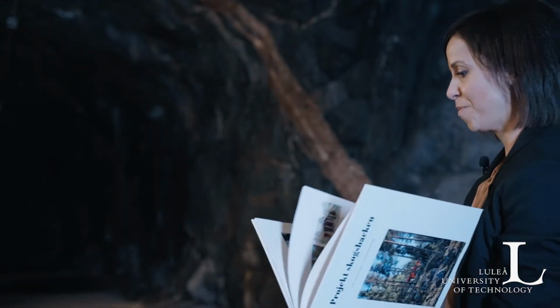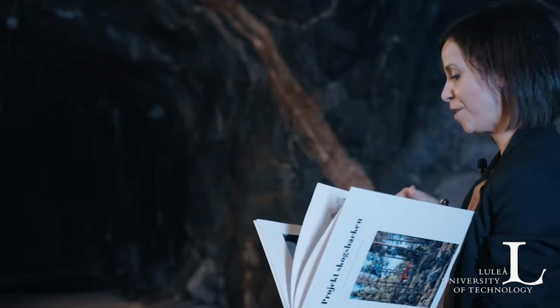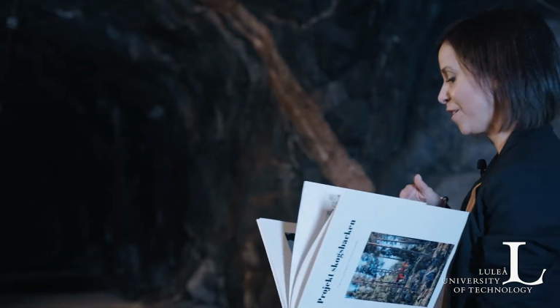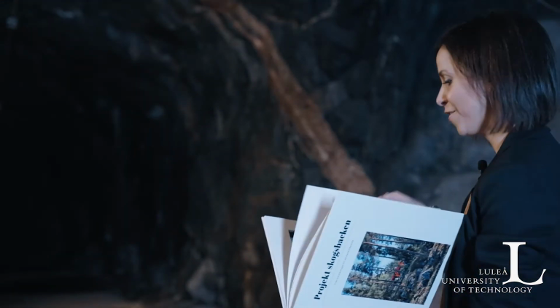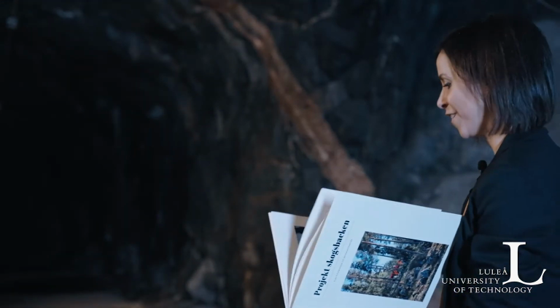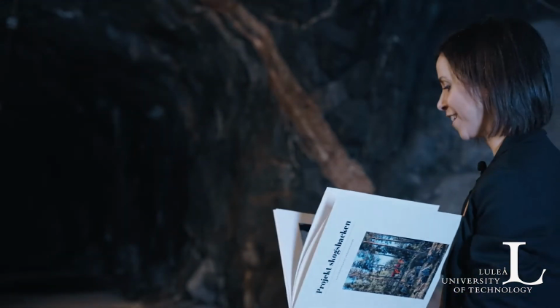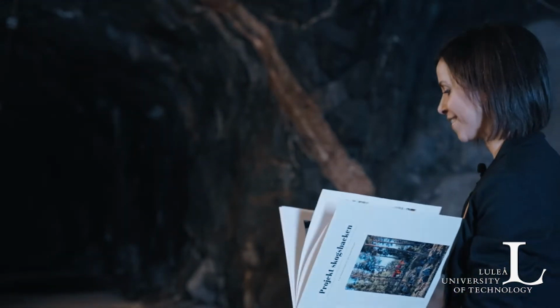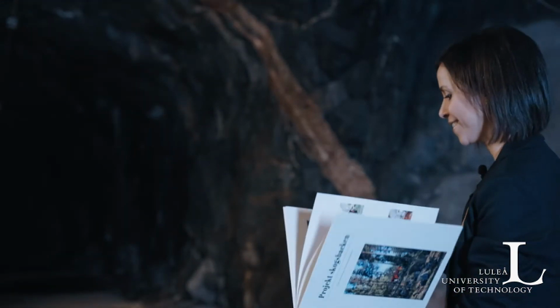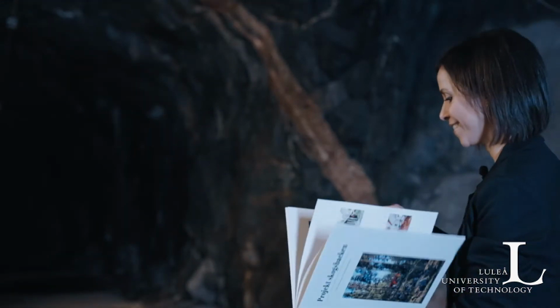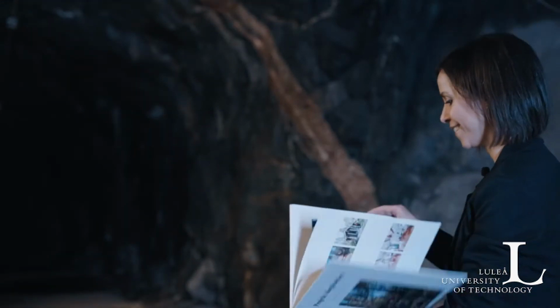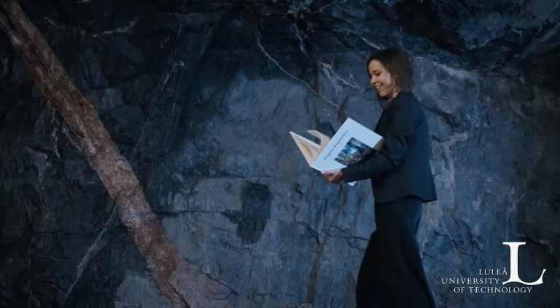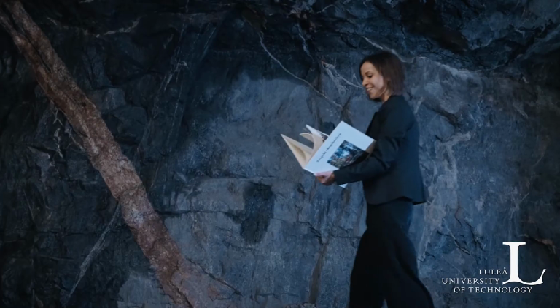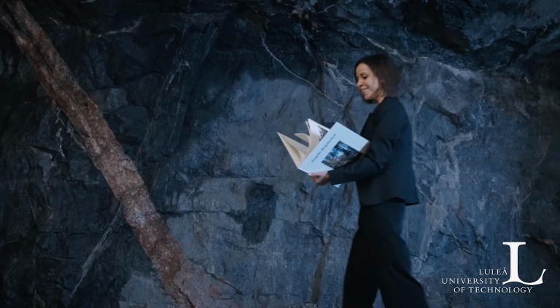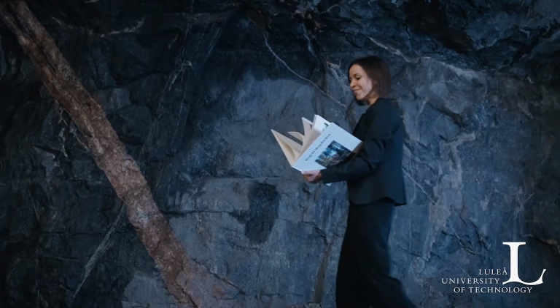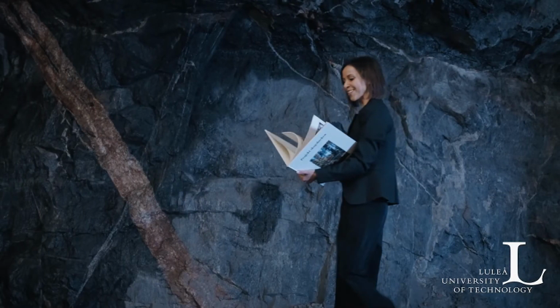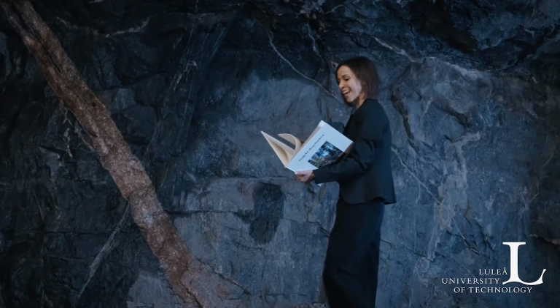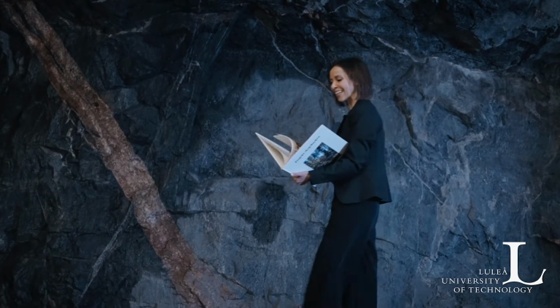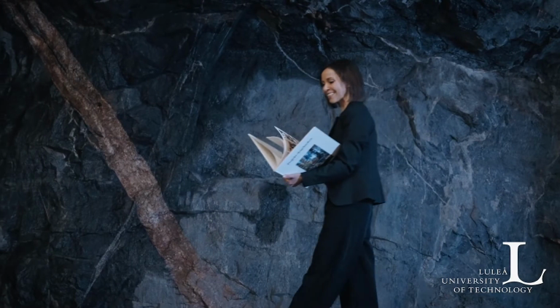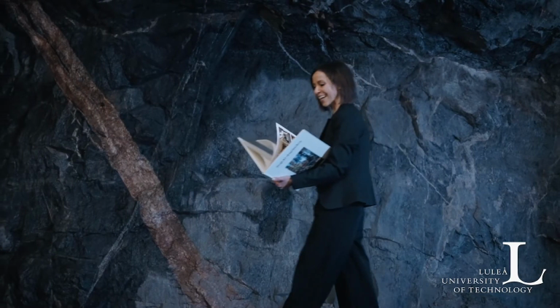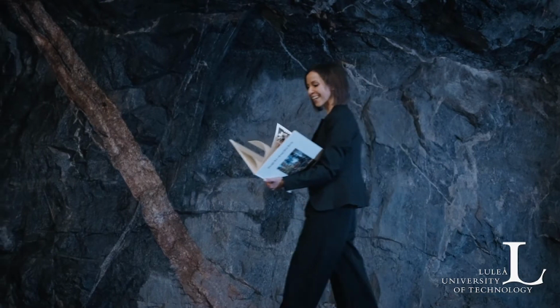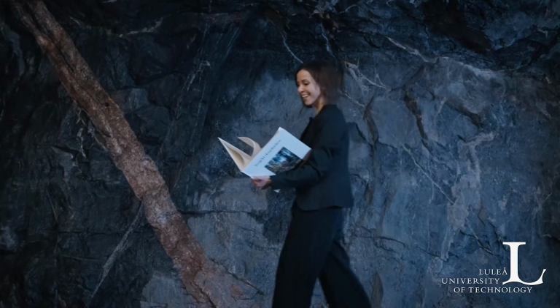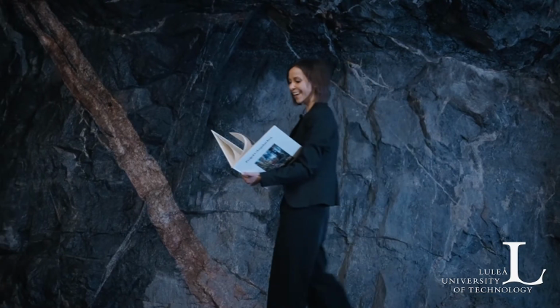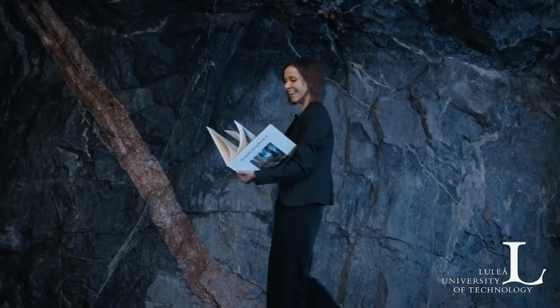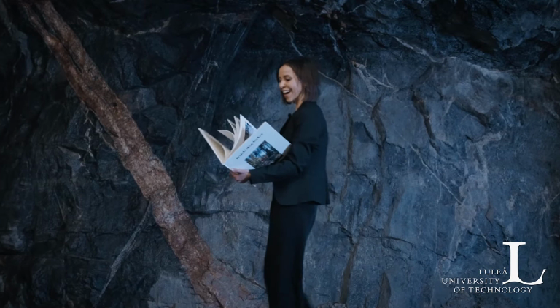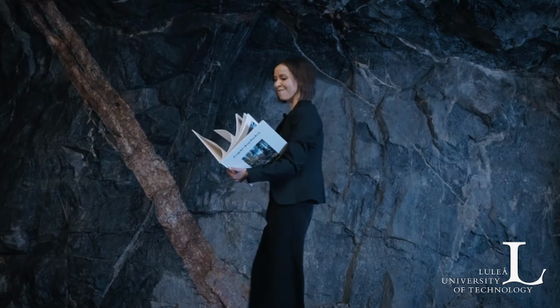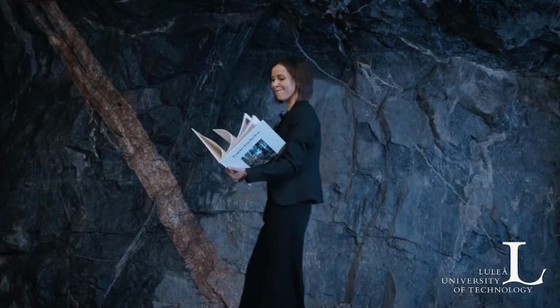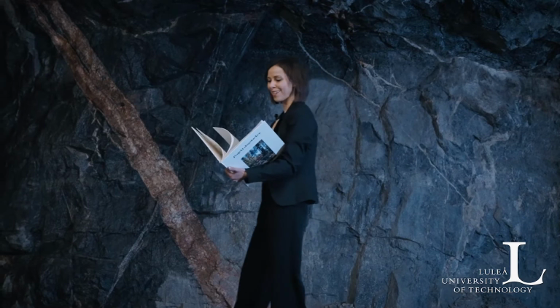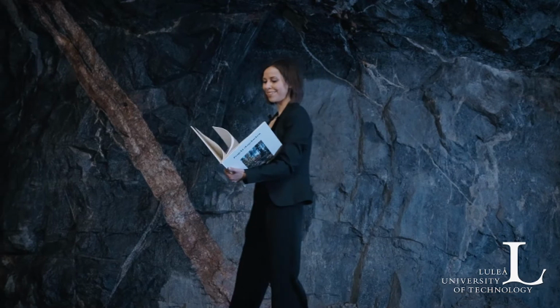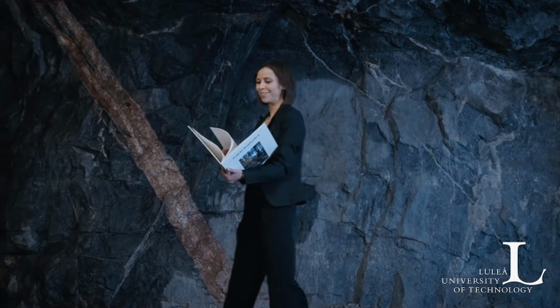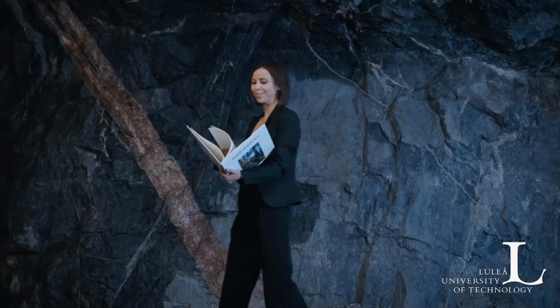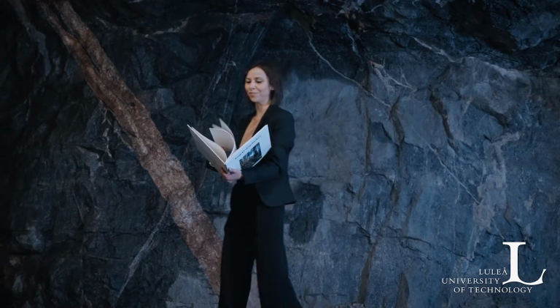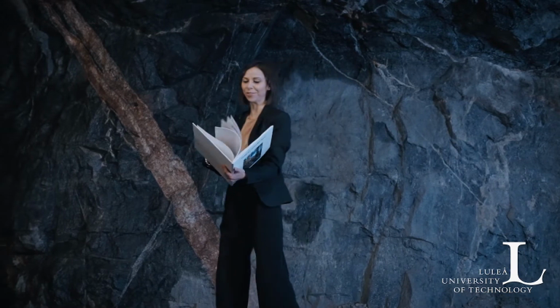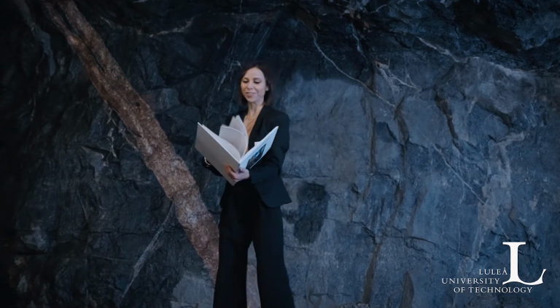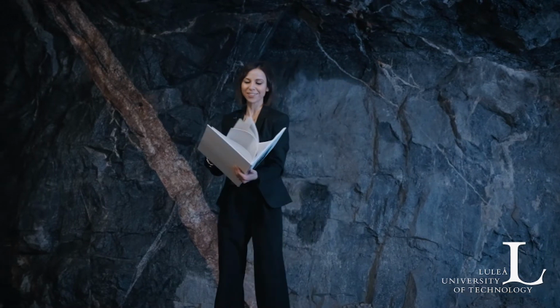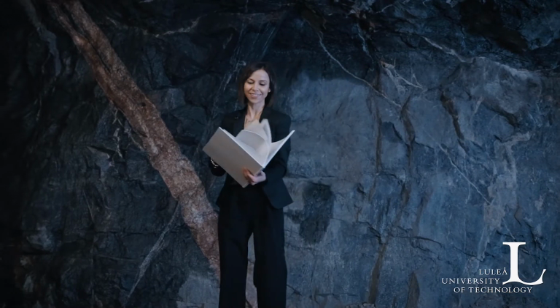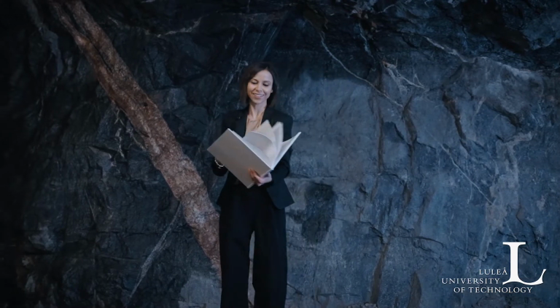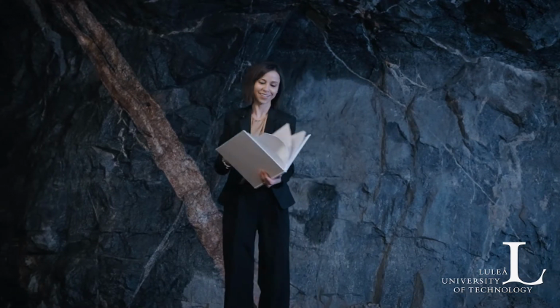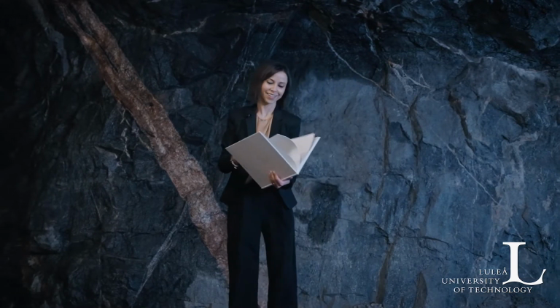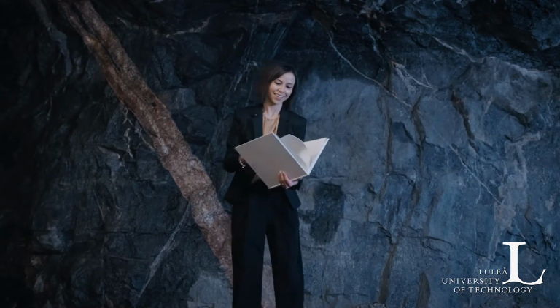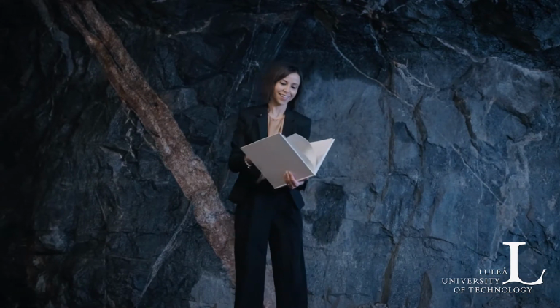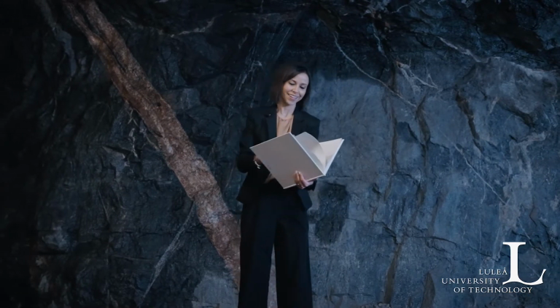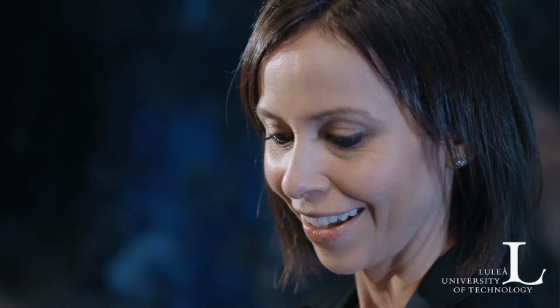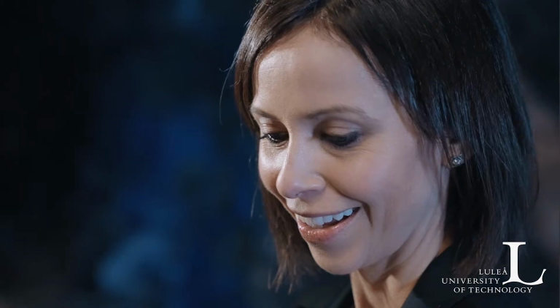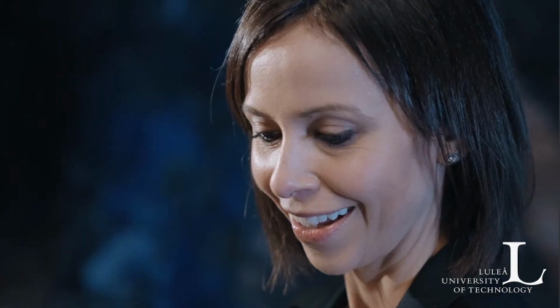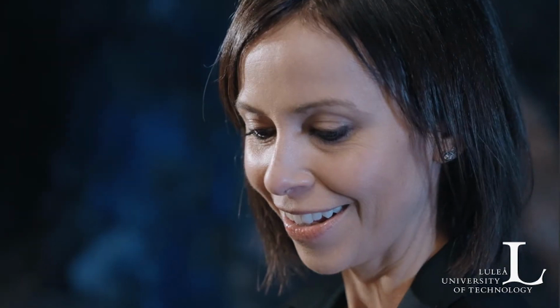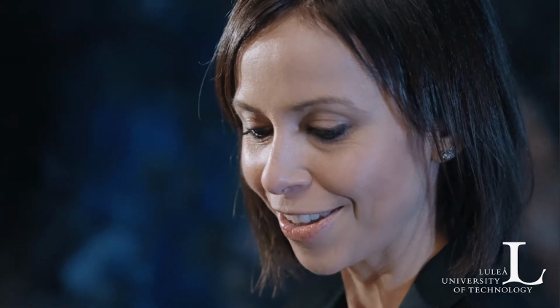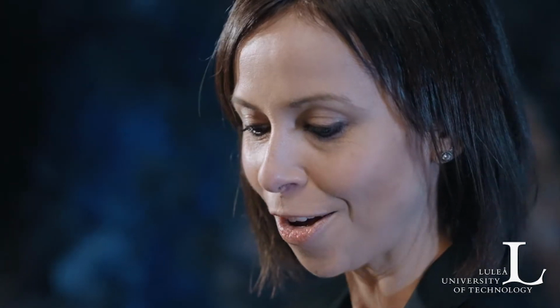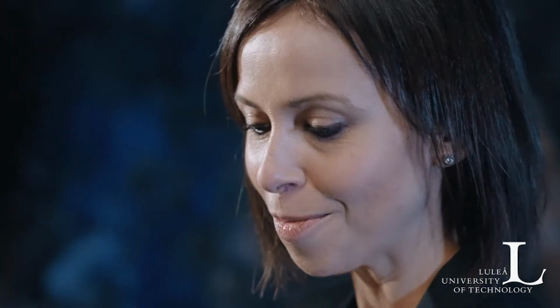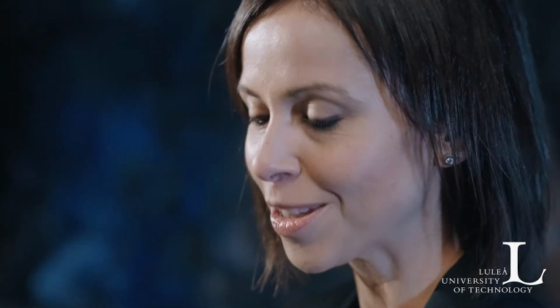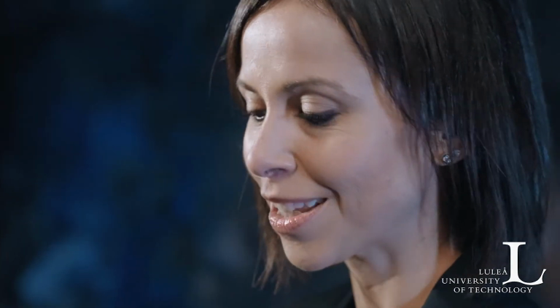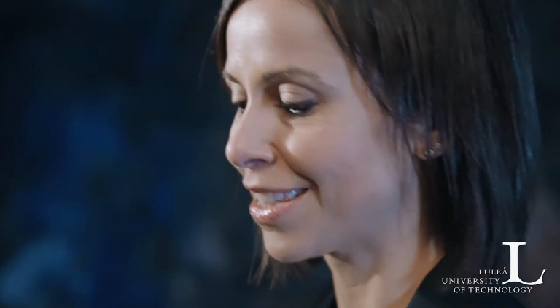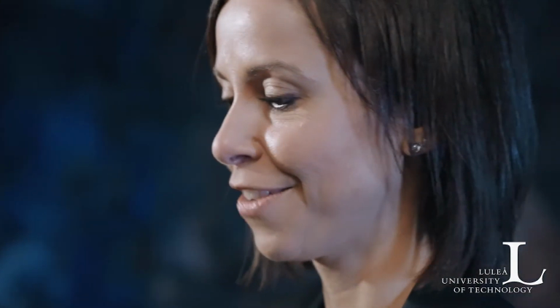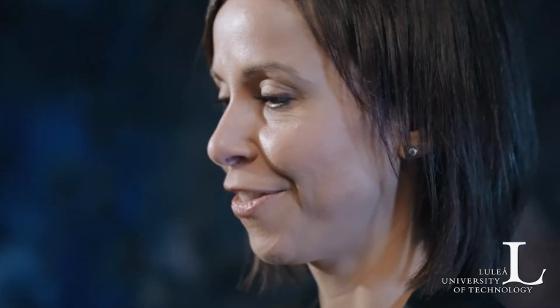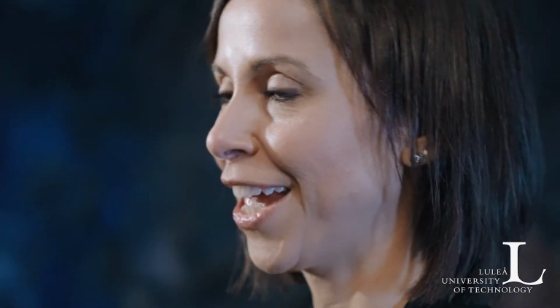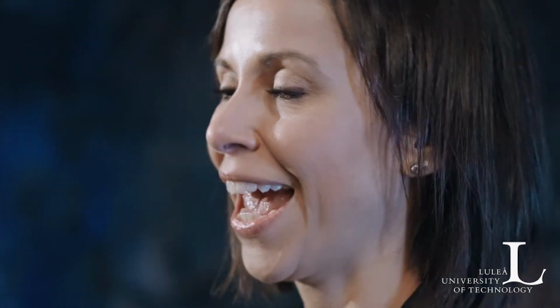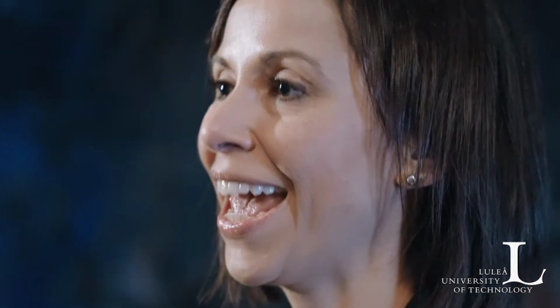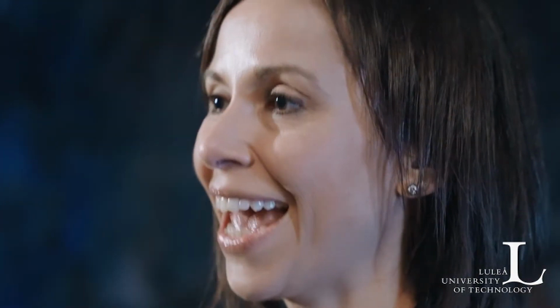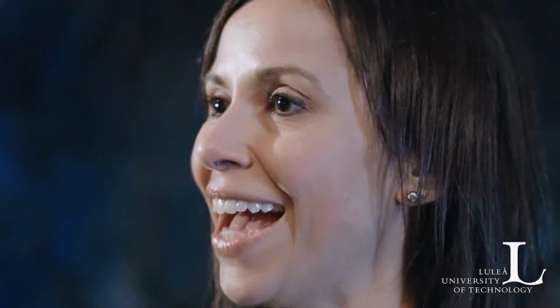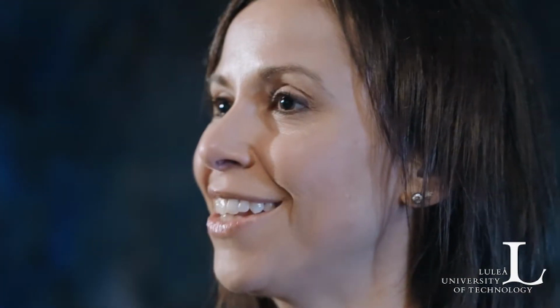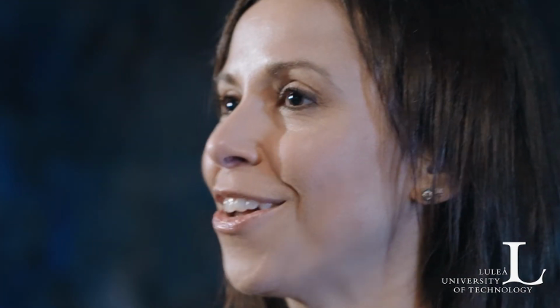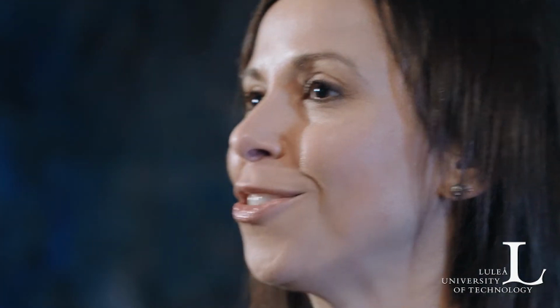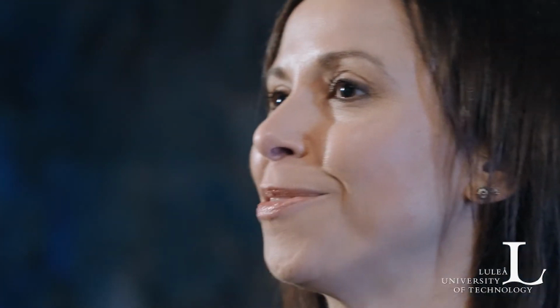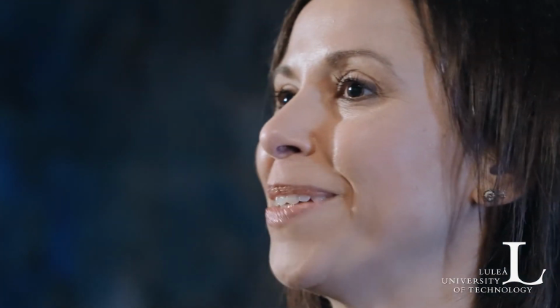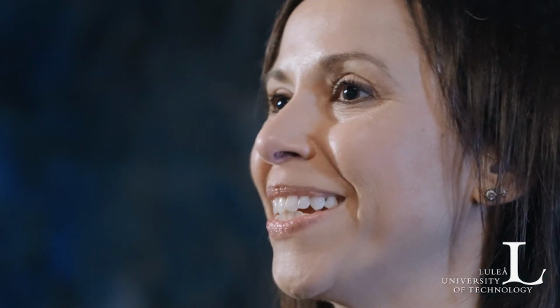Perfect! It looks exactly like I imagined it would. It's almost as if the AI knows me.